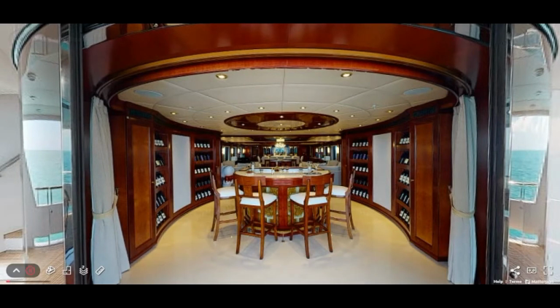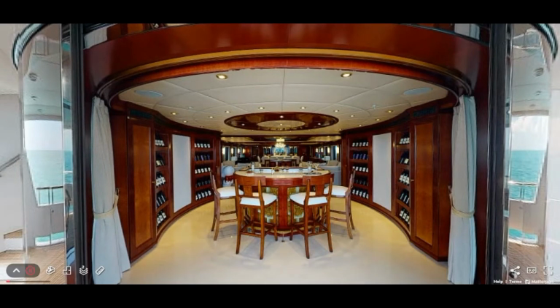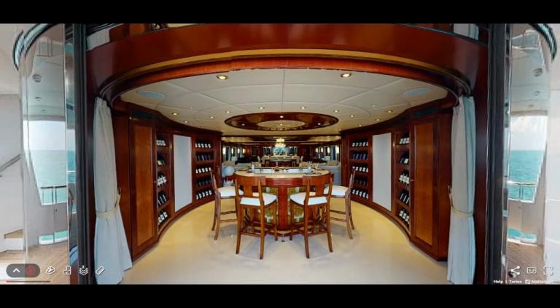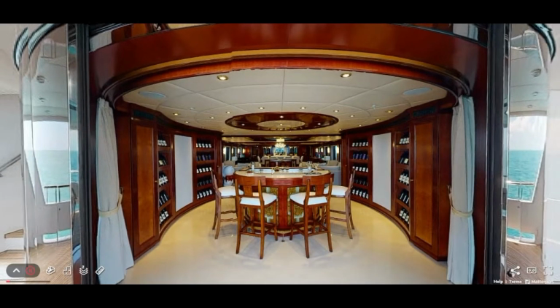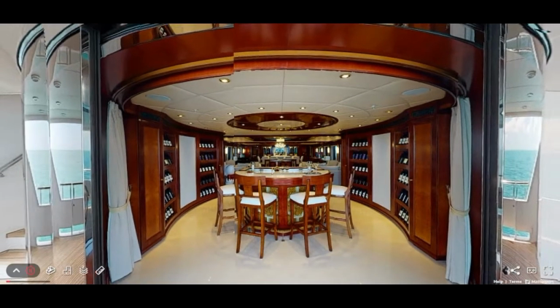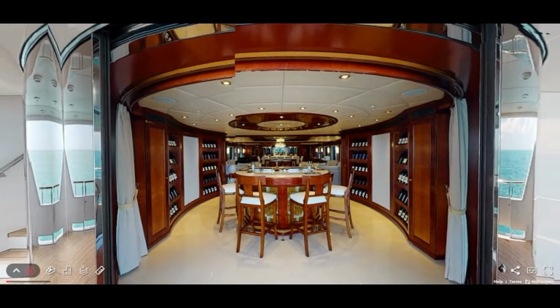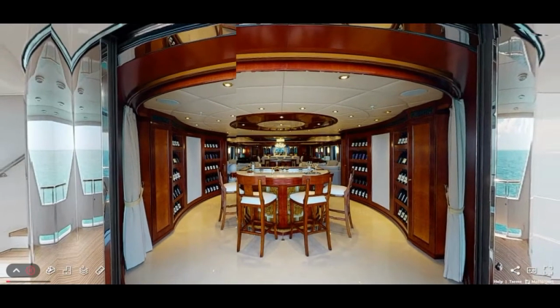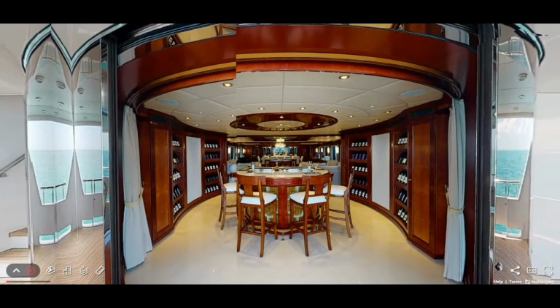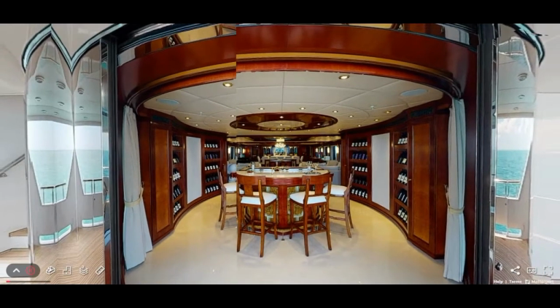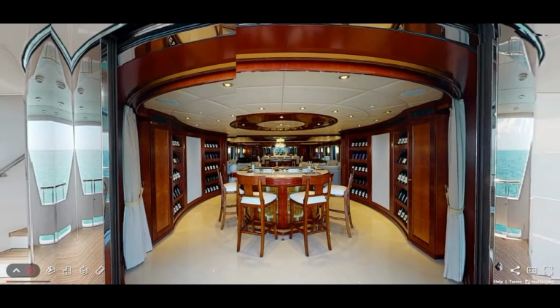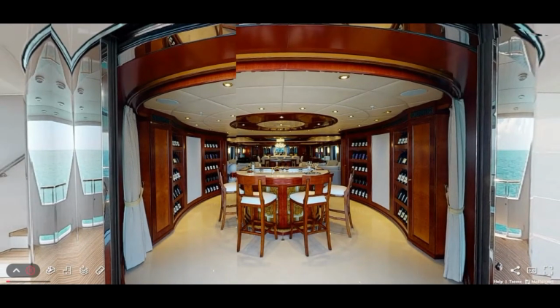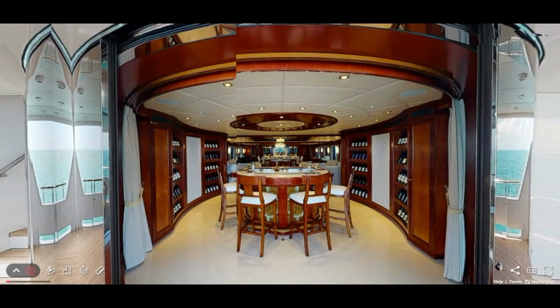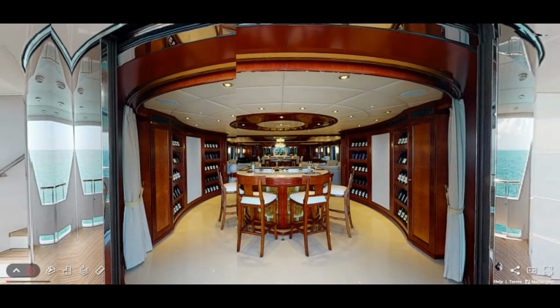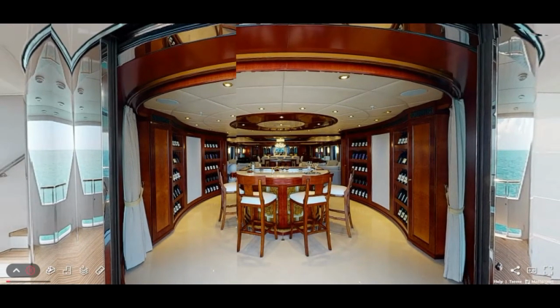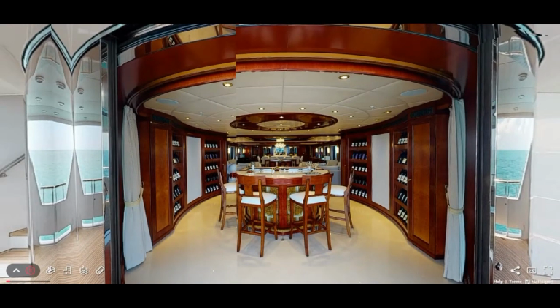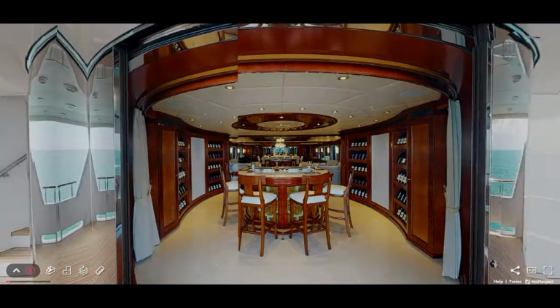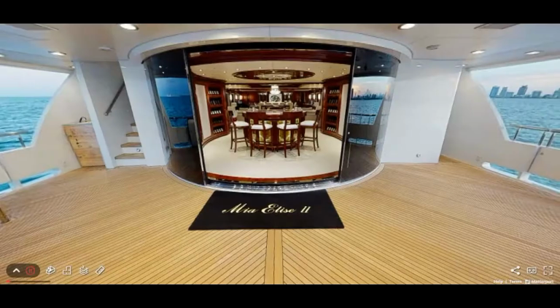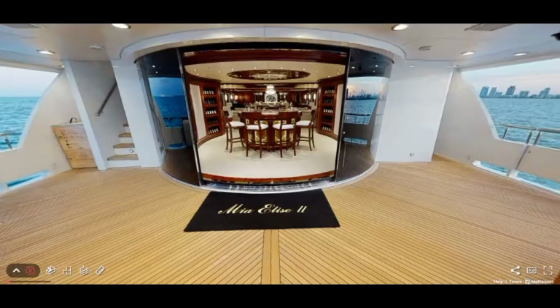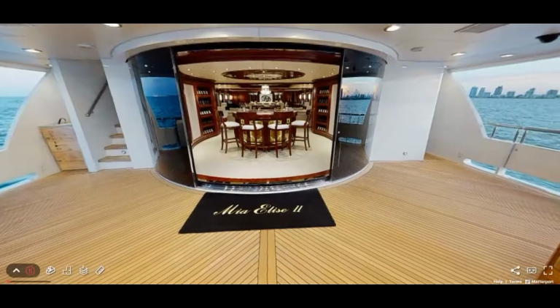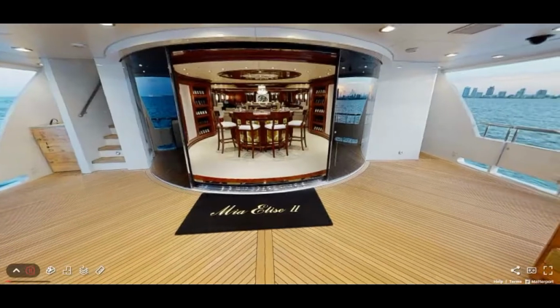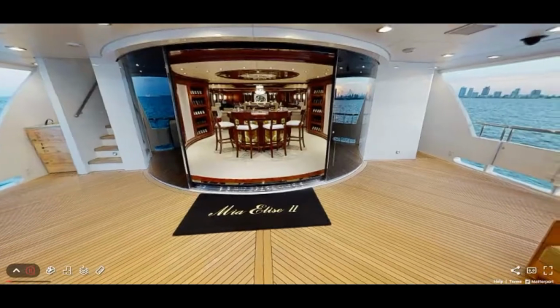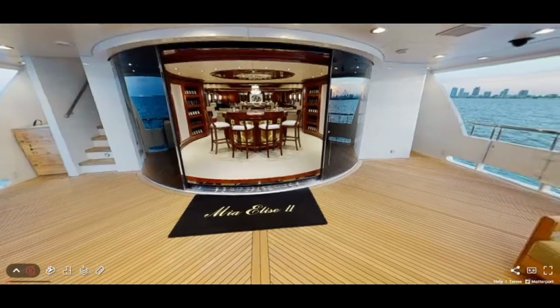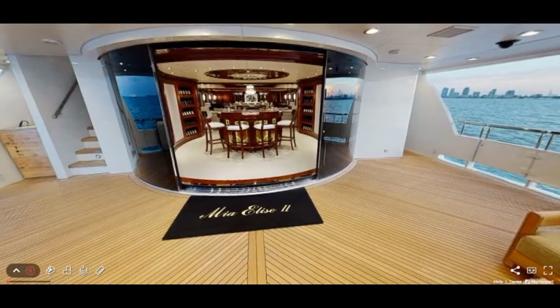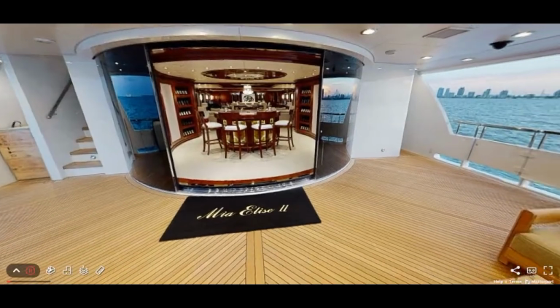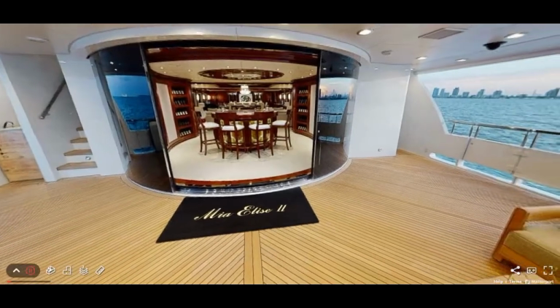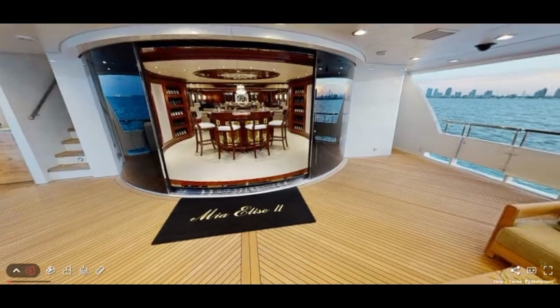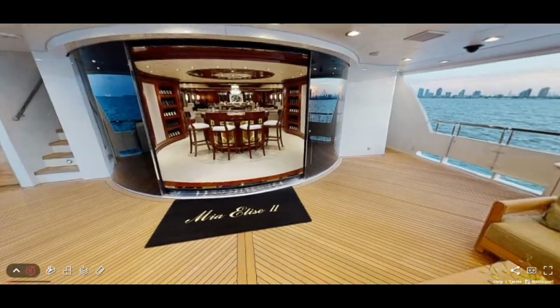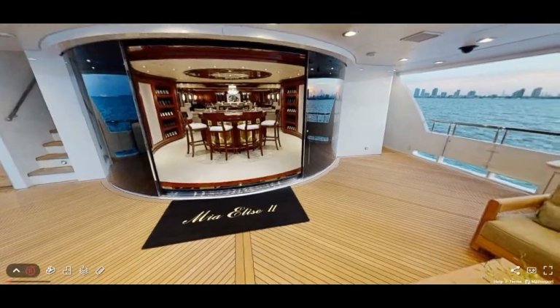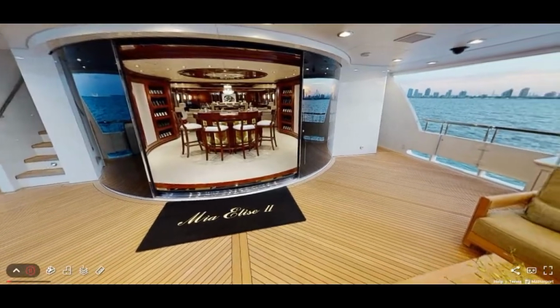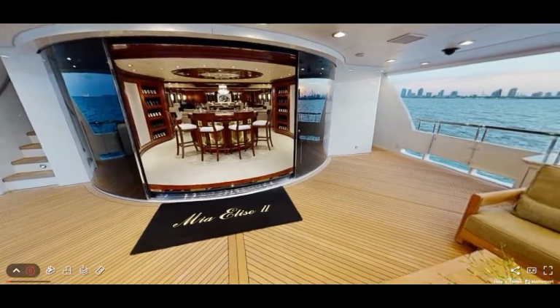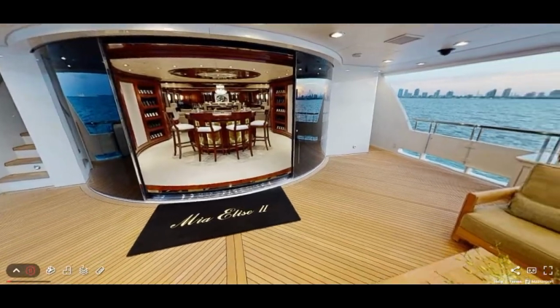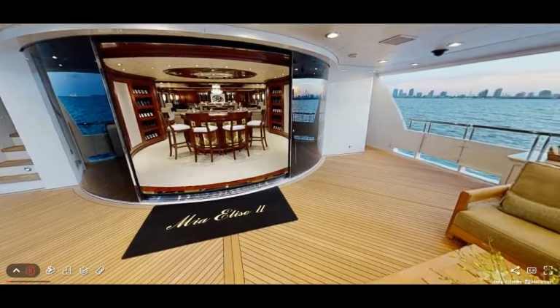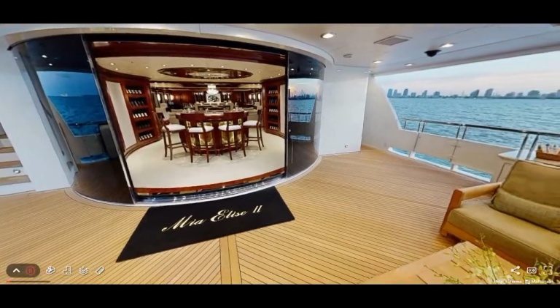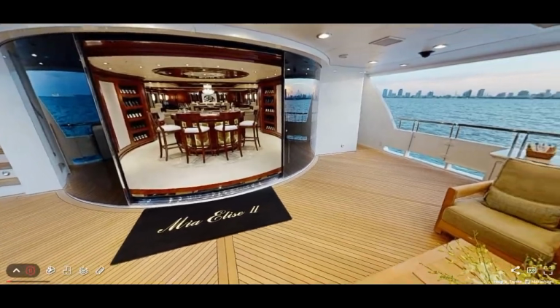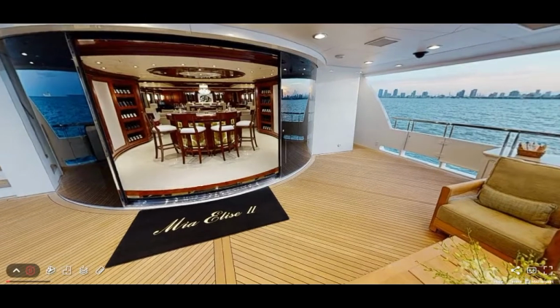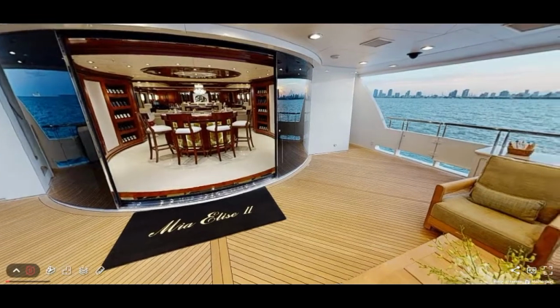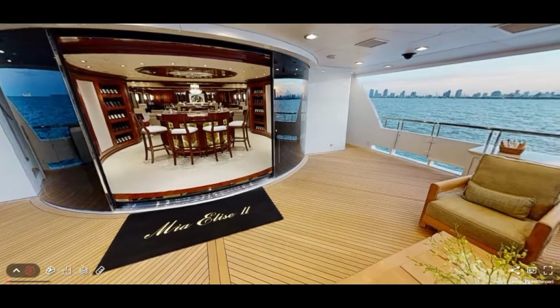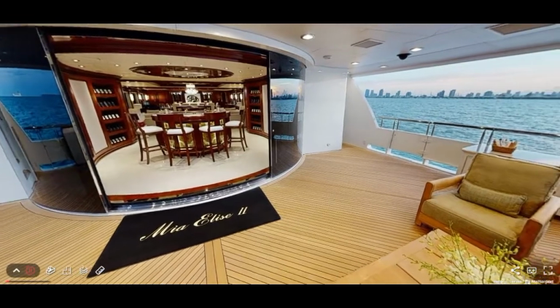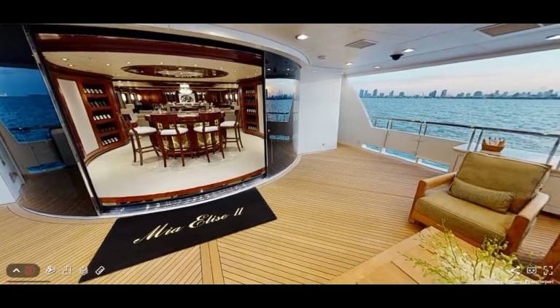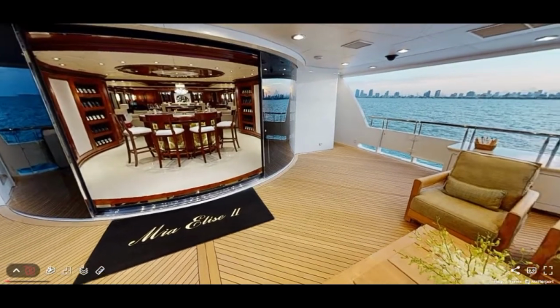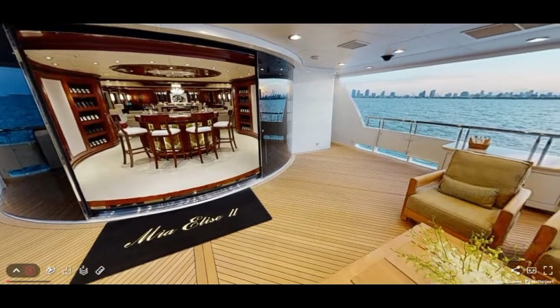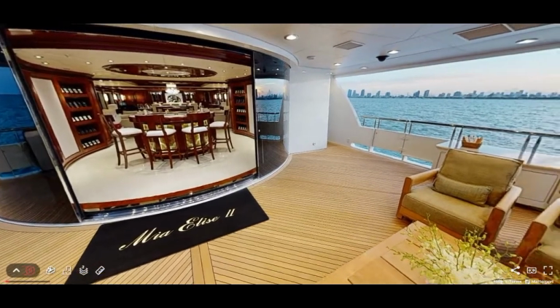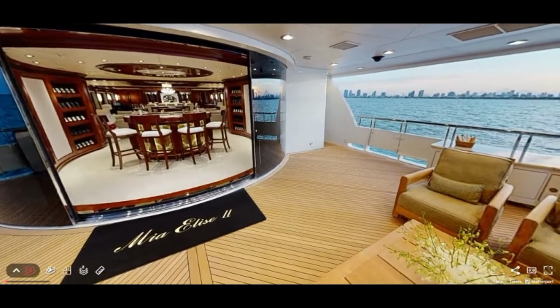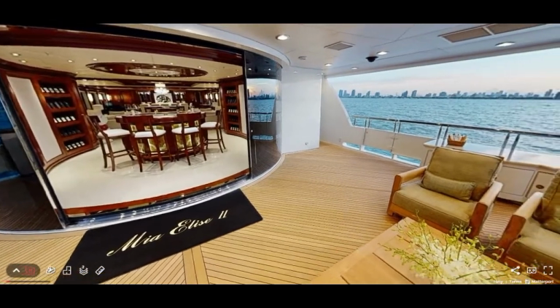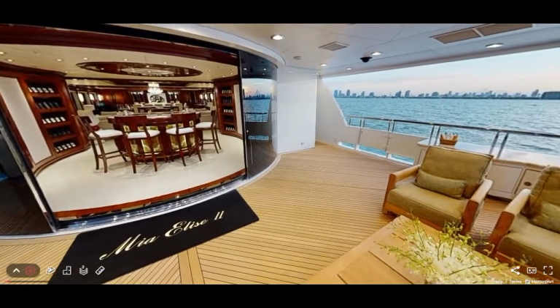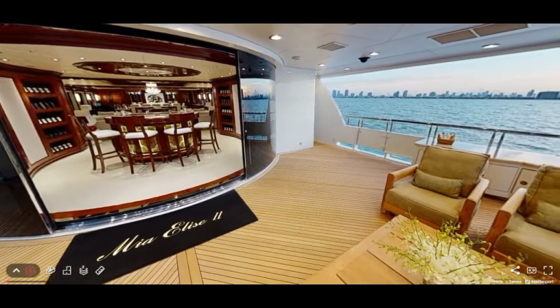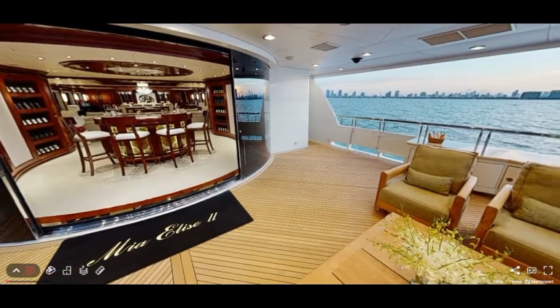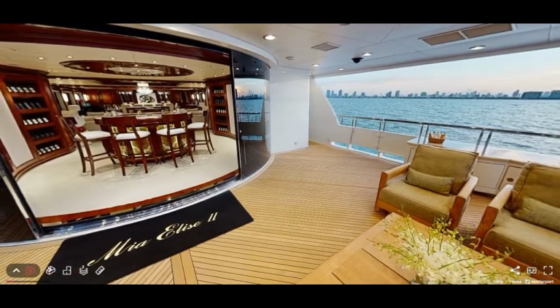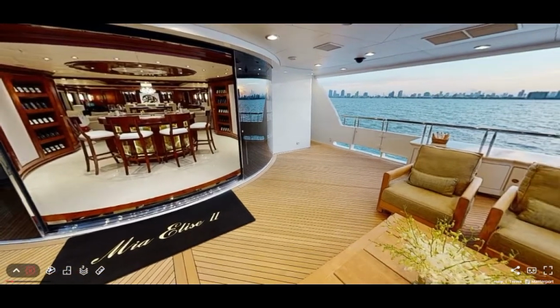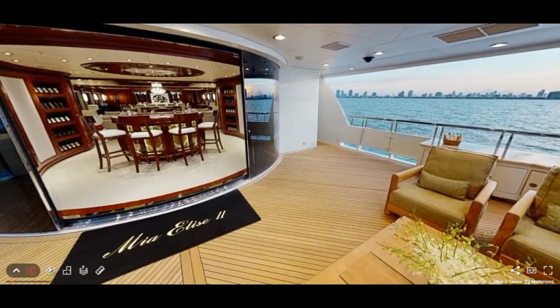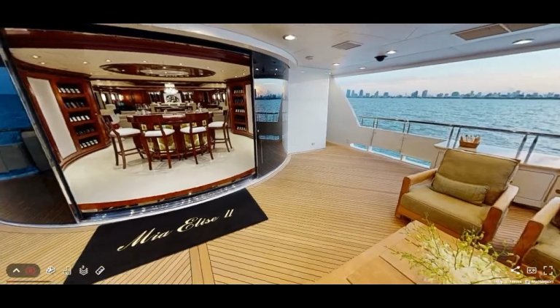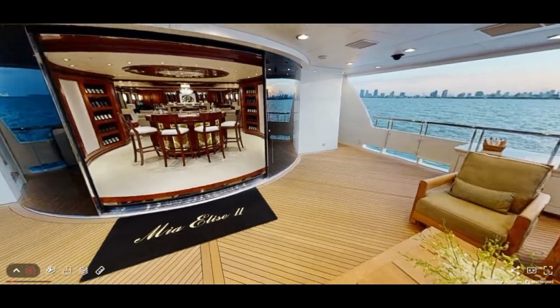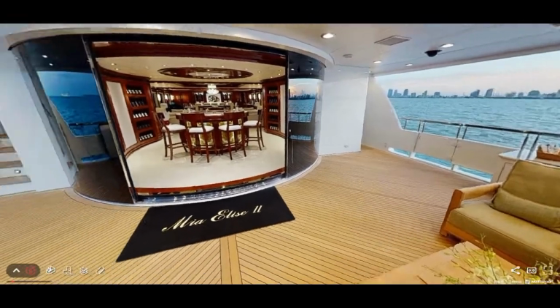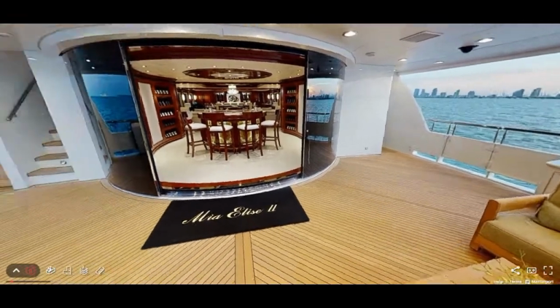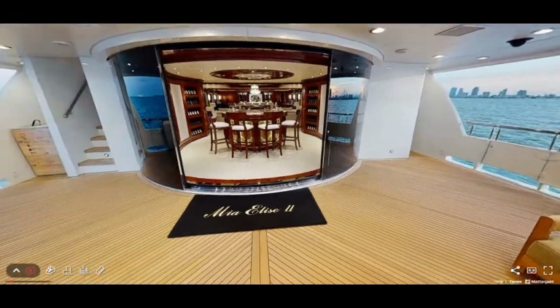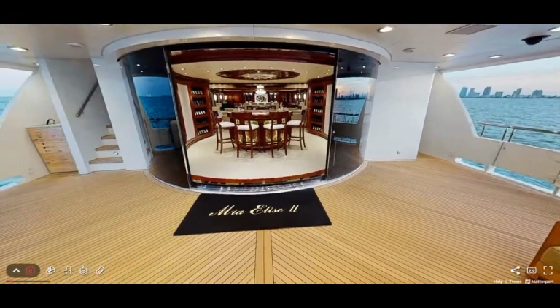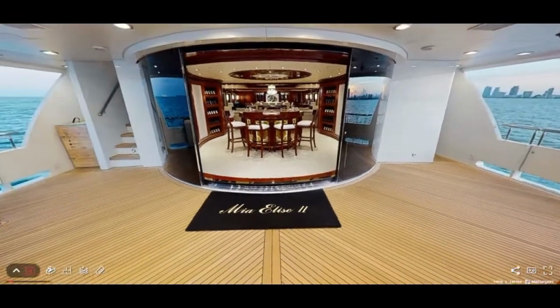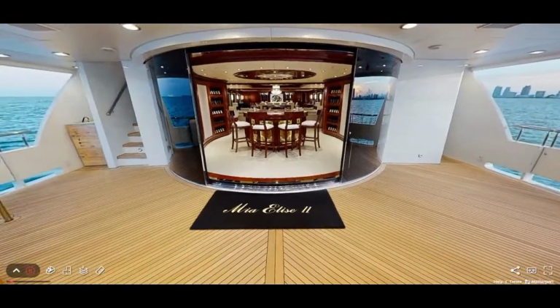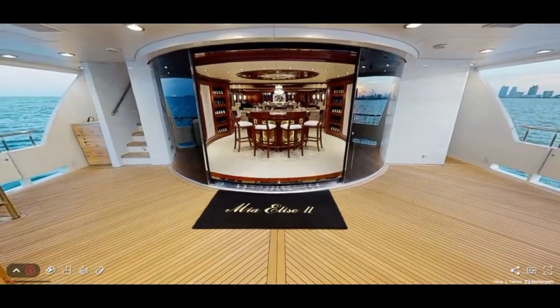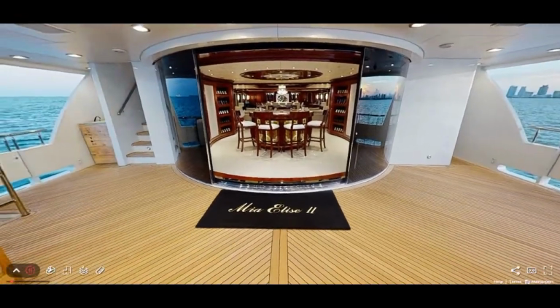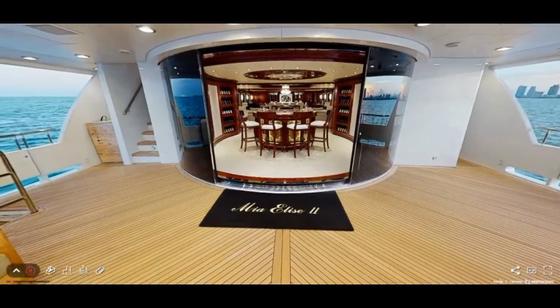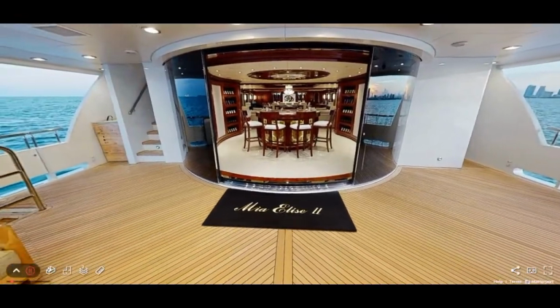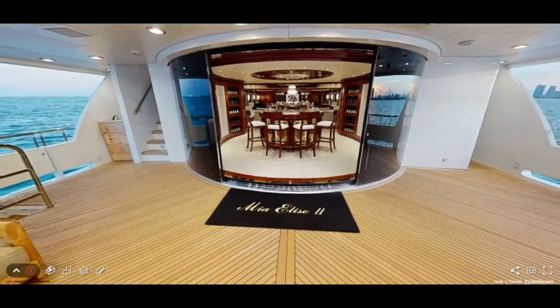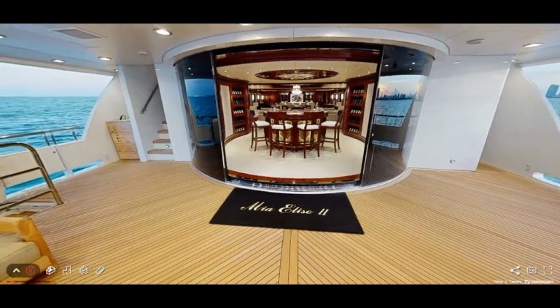MIA Elise 2 is a 60.3m yacht for charter in the Mediterranean in the summer and the Bahamas and Caribbean in the winter.